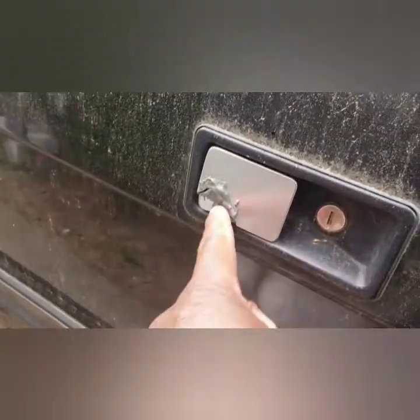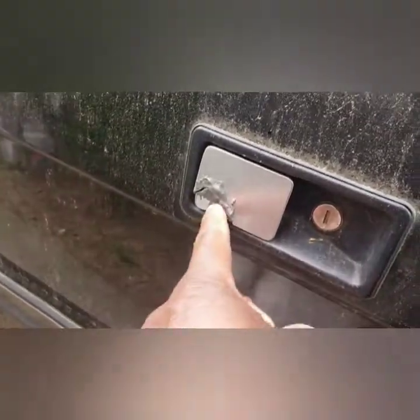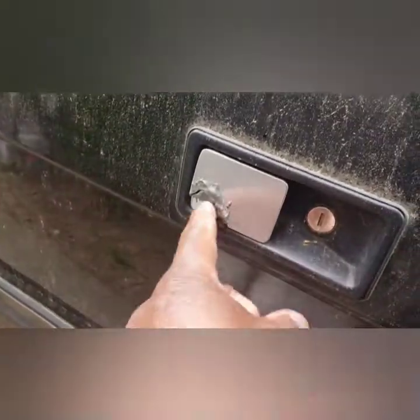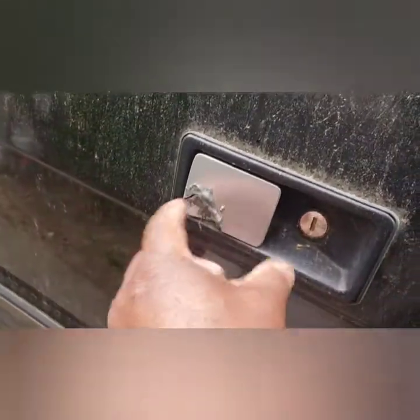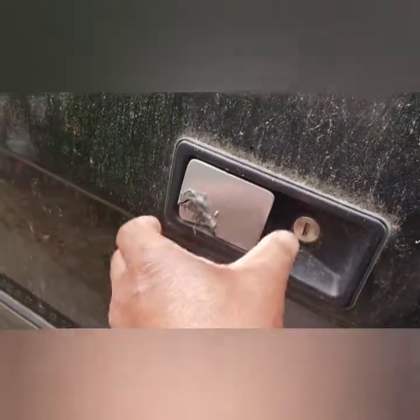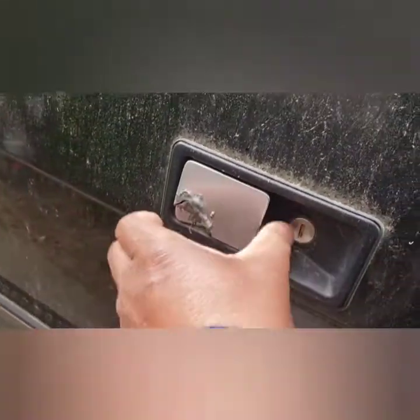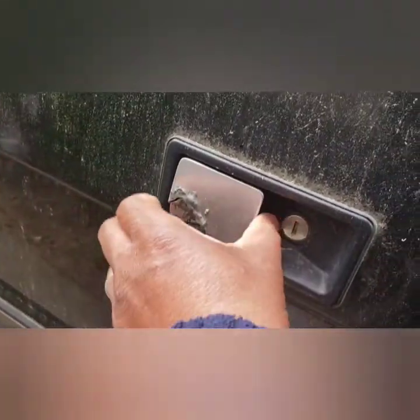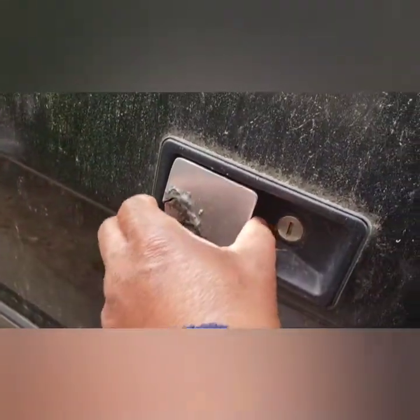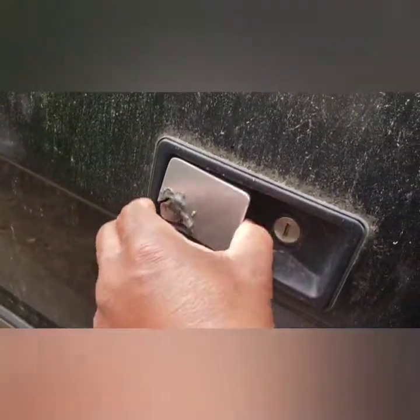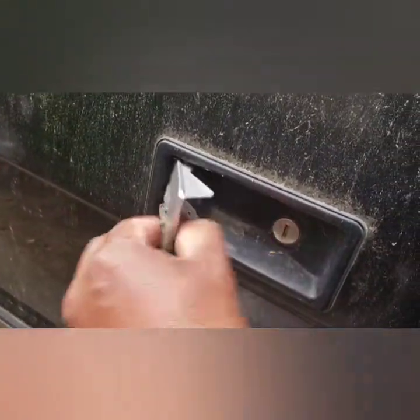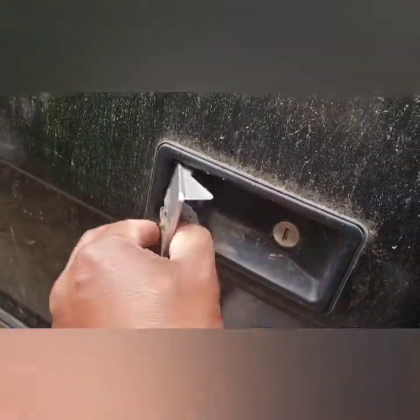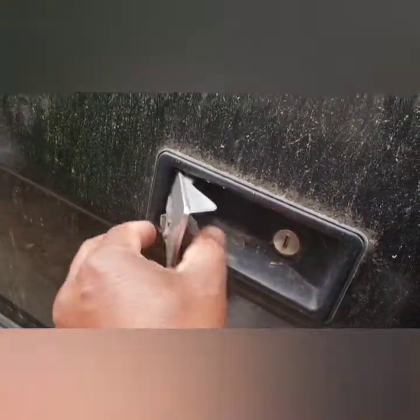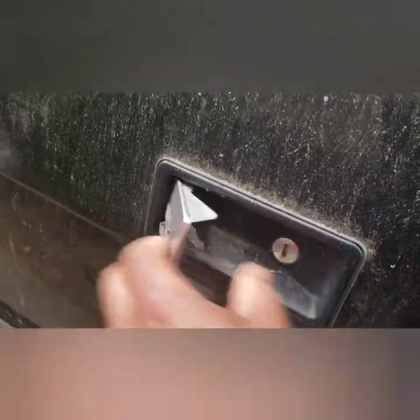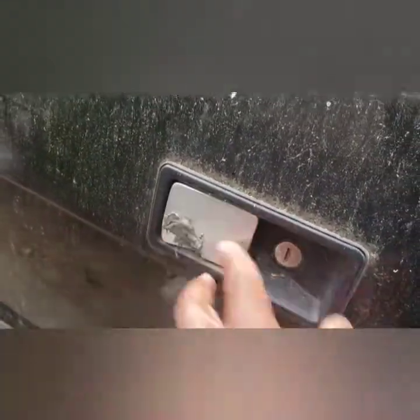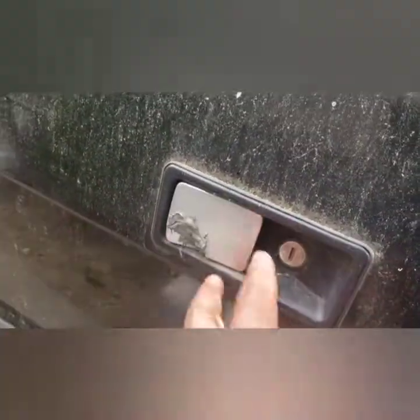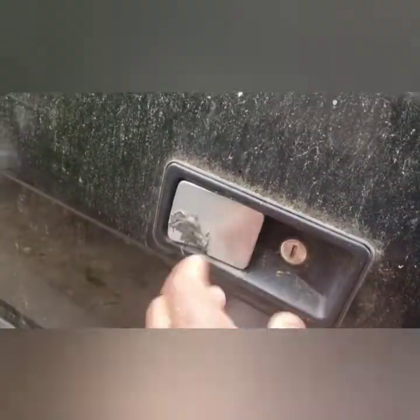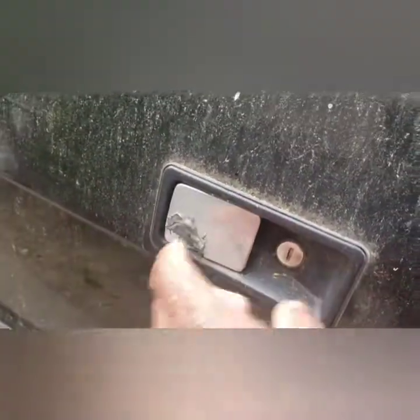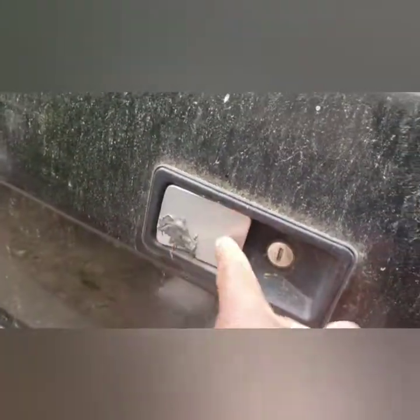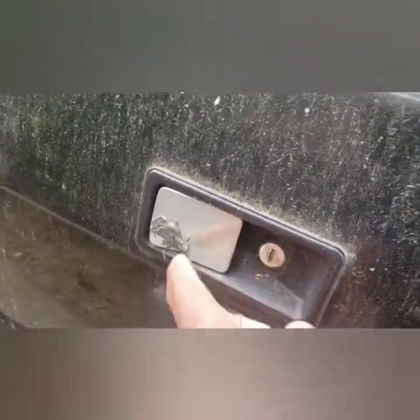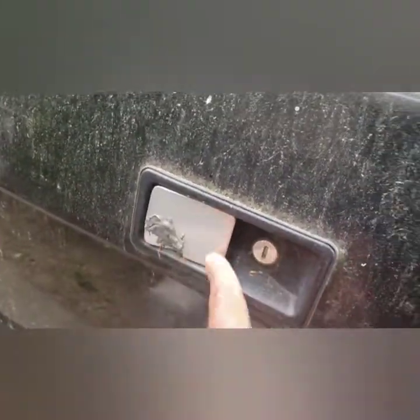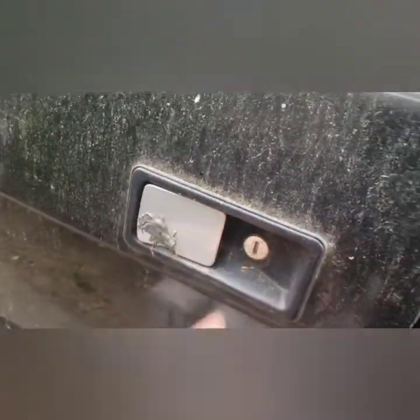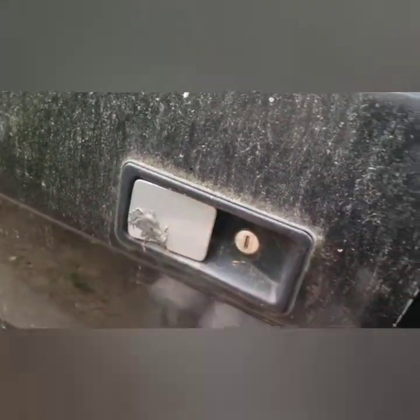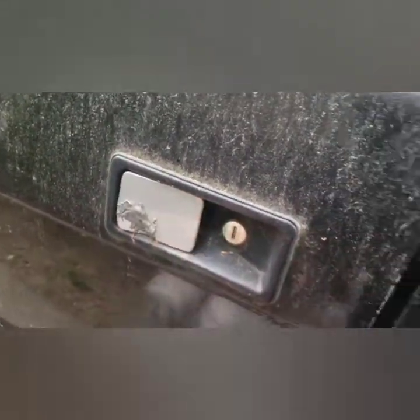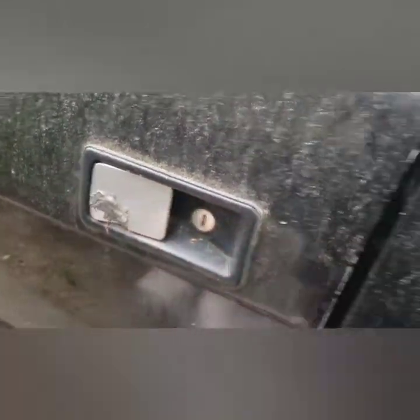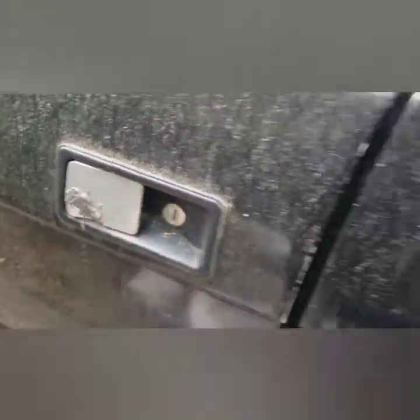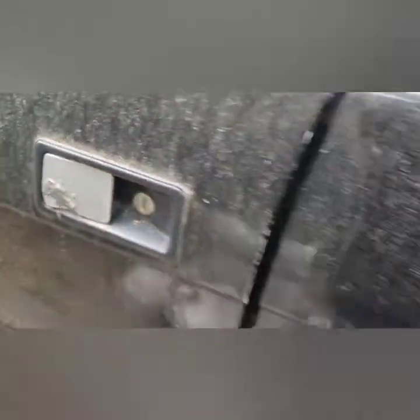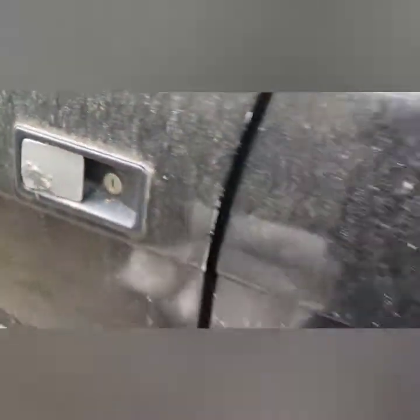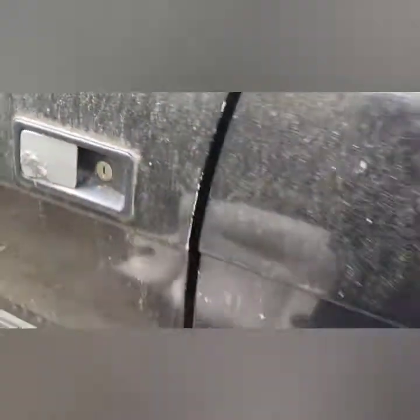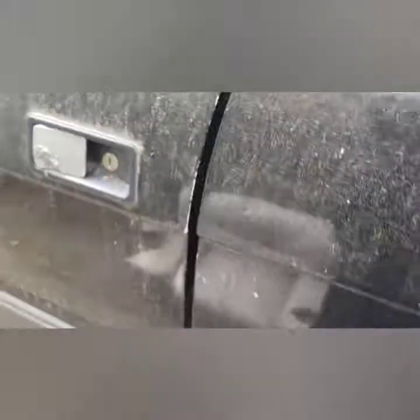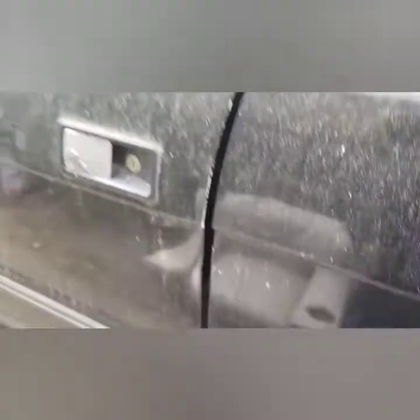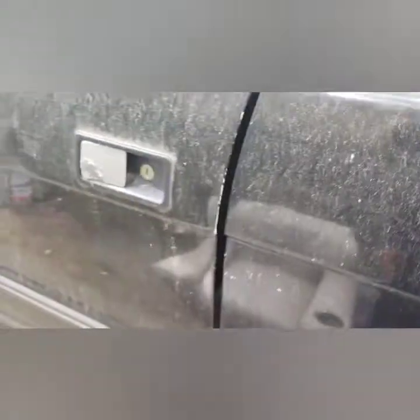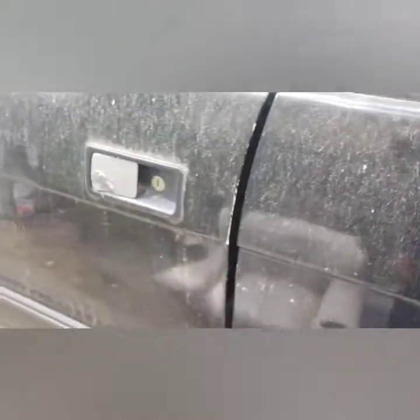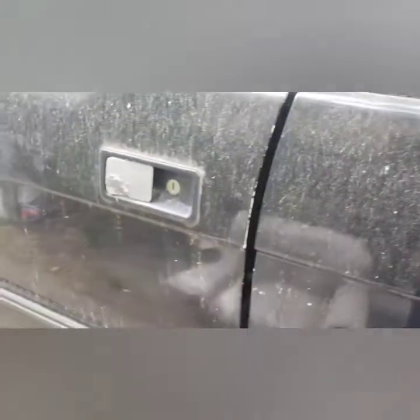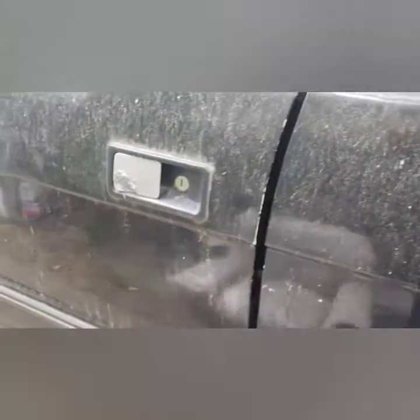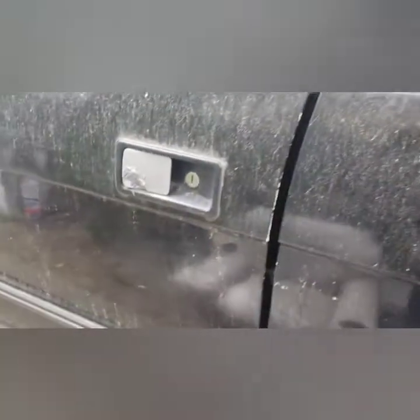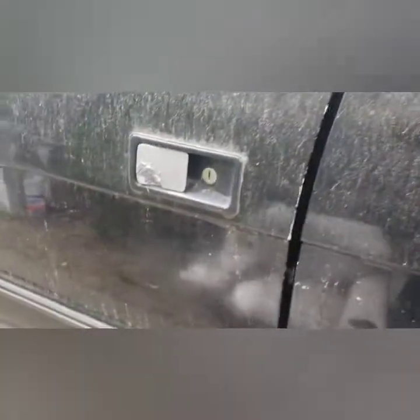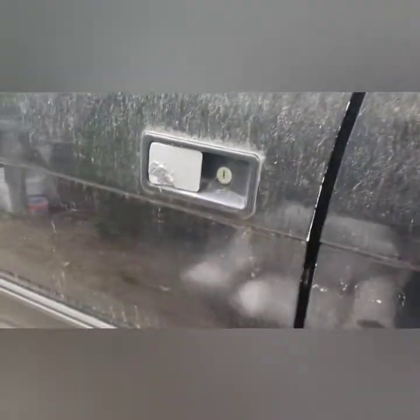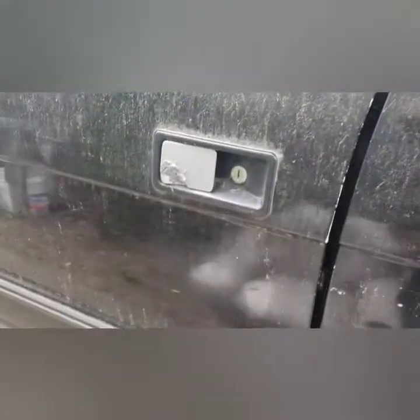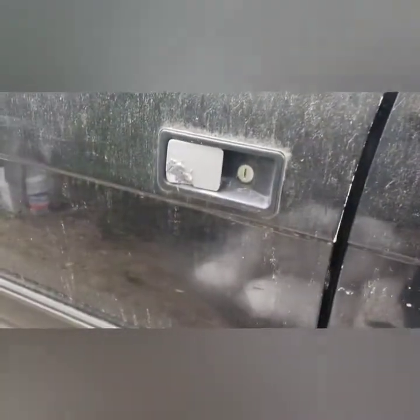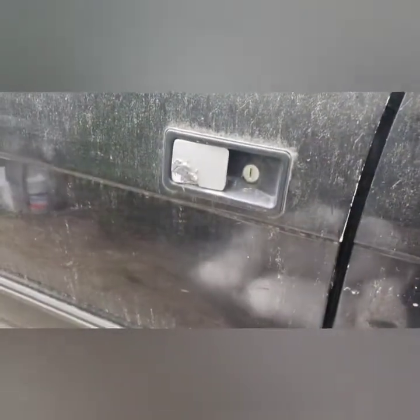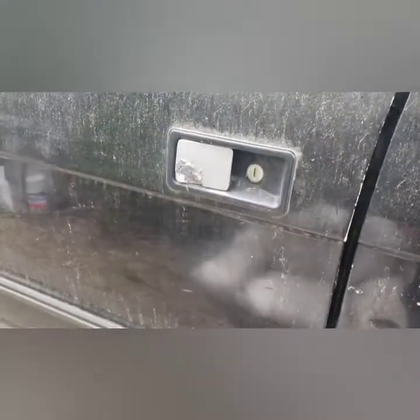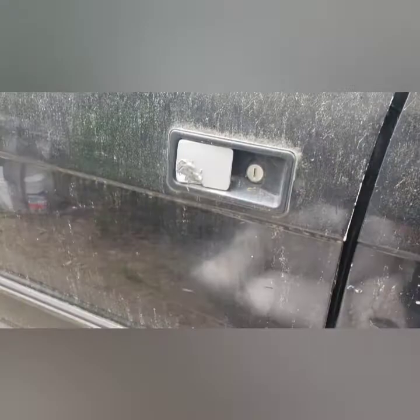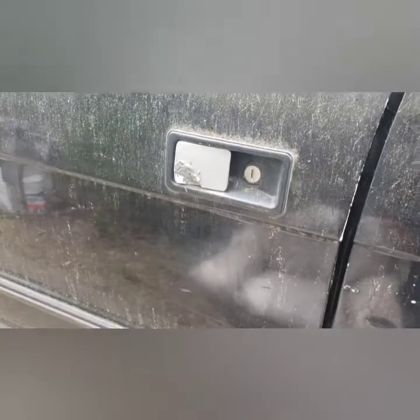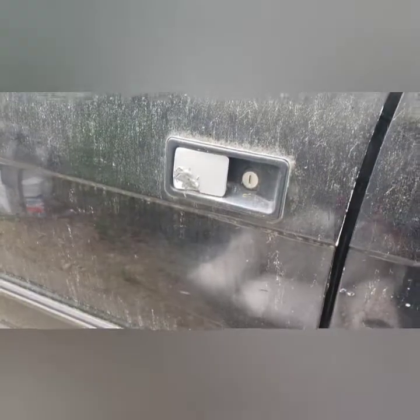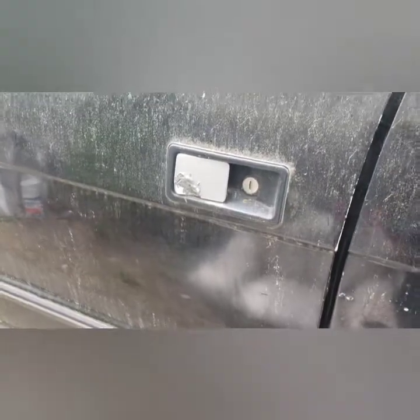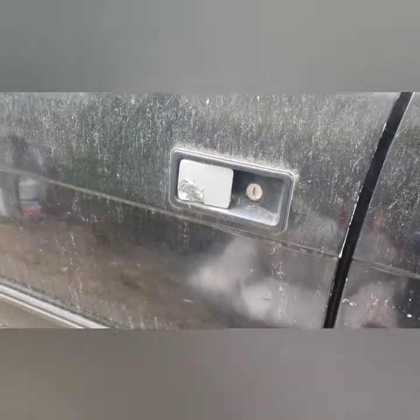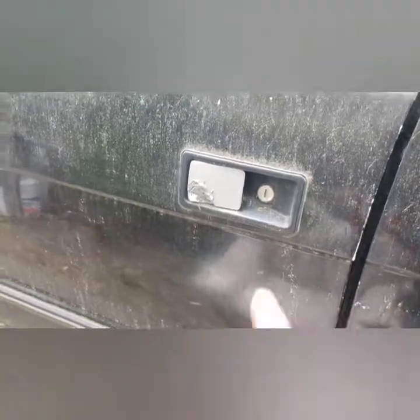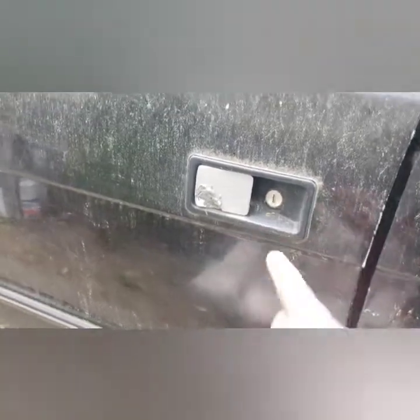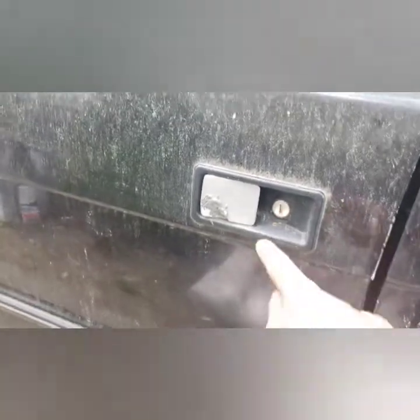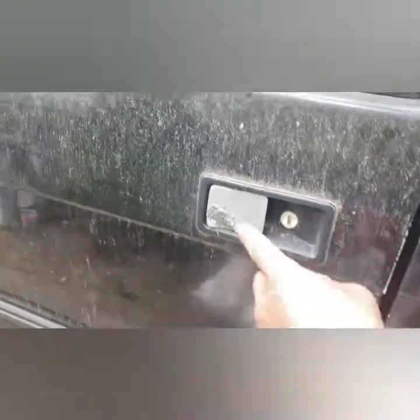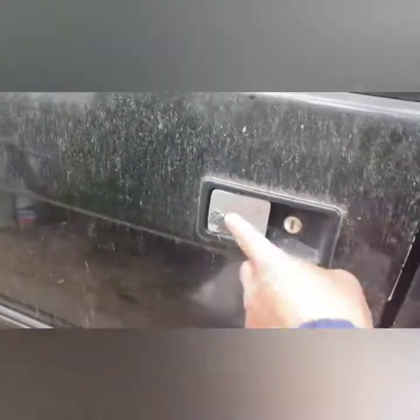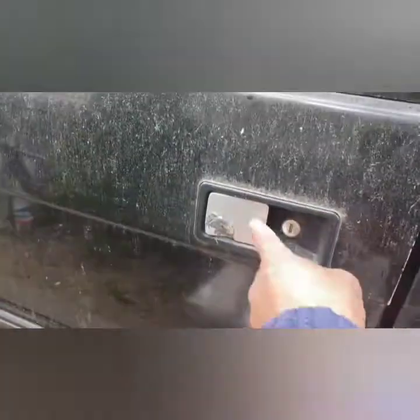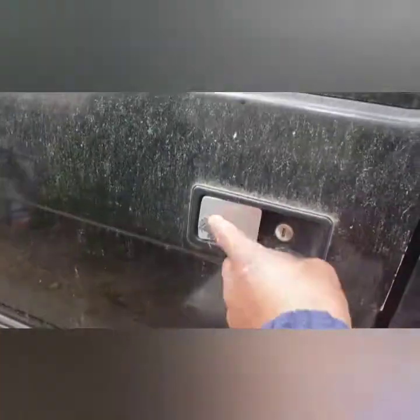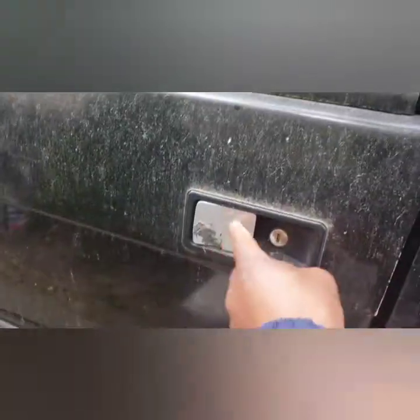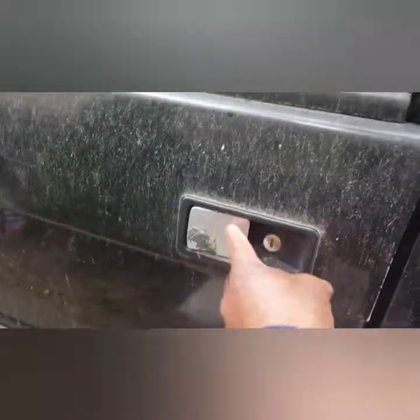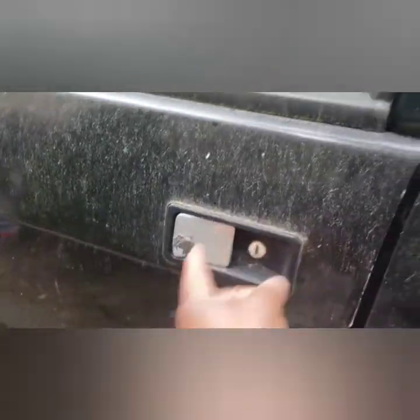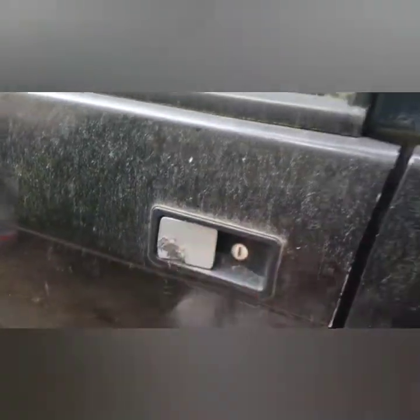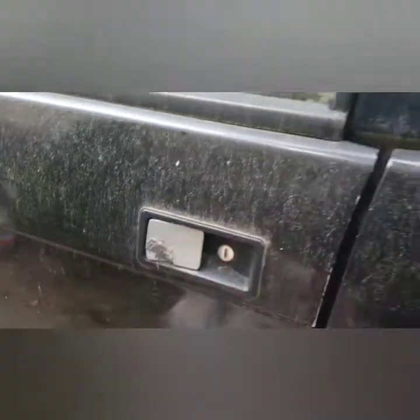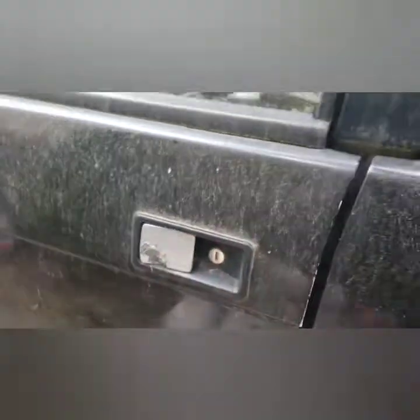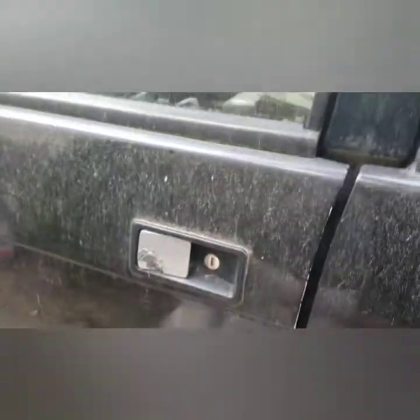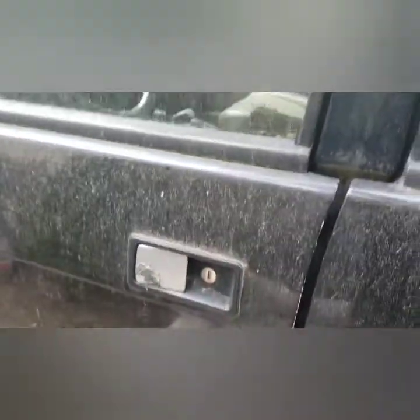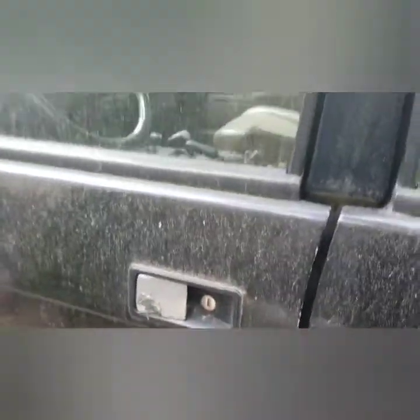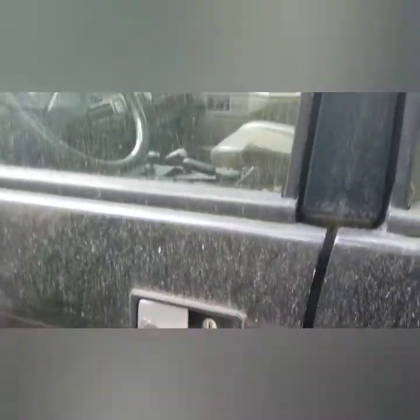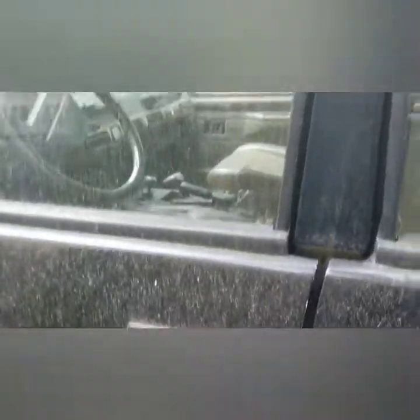This is broken. I got to find a Discovery — I need help with where I can get this door handle.